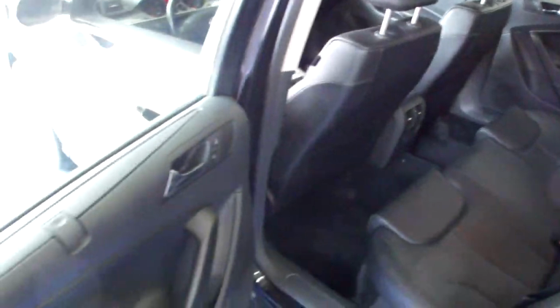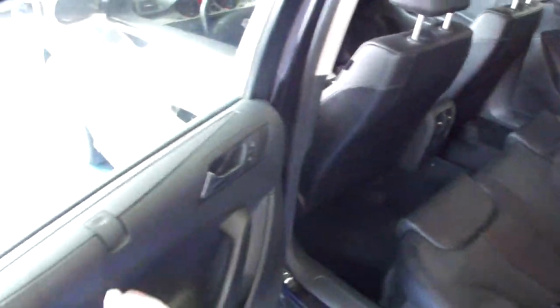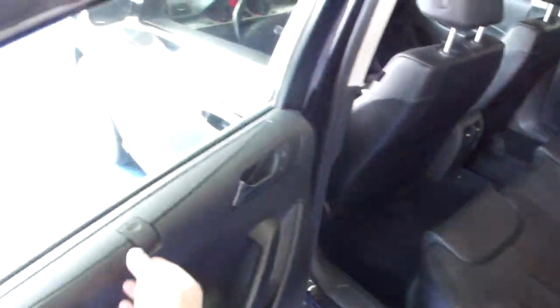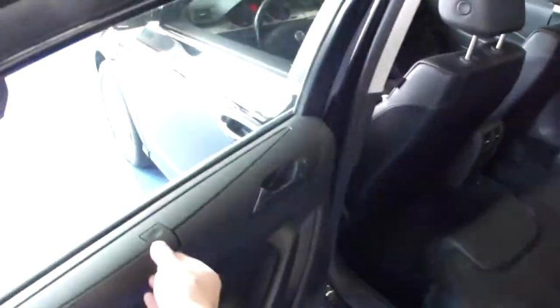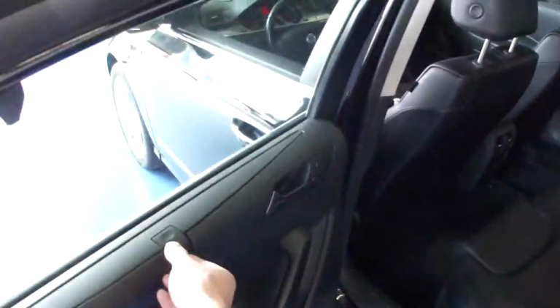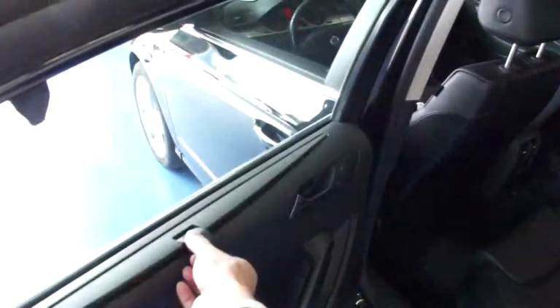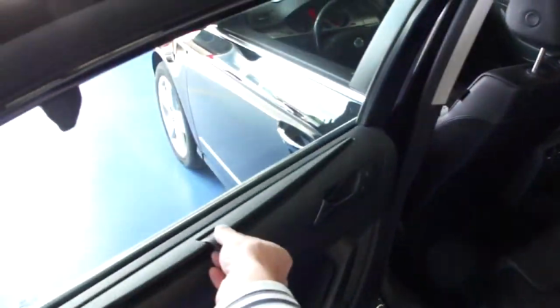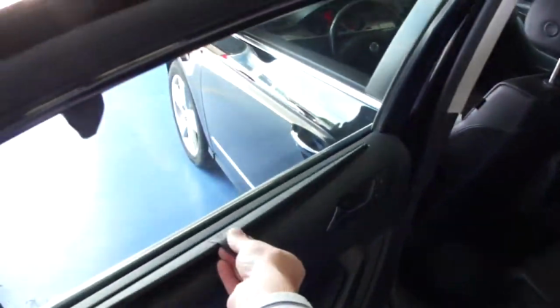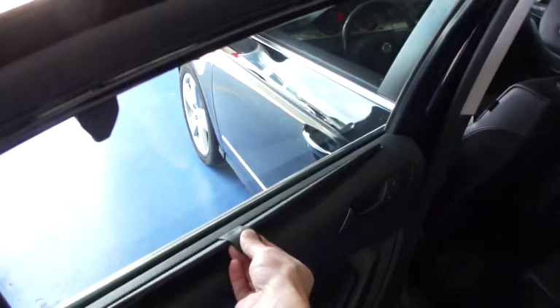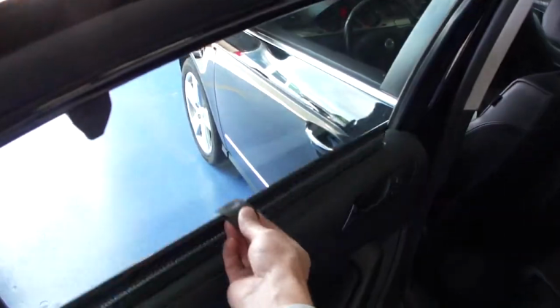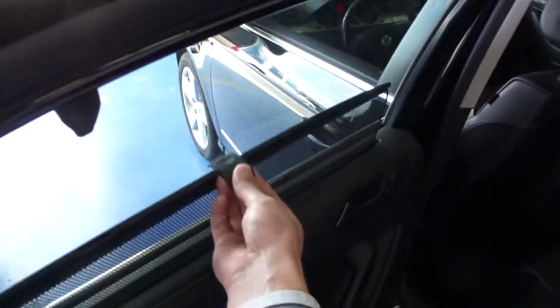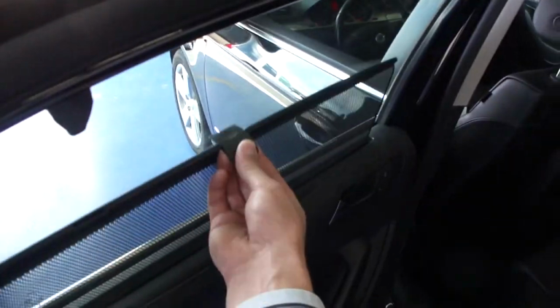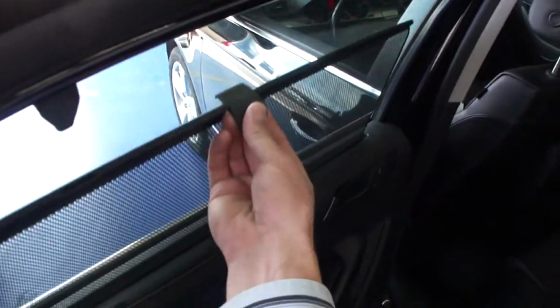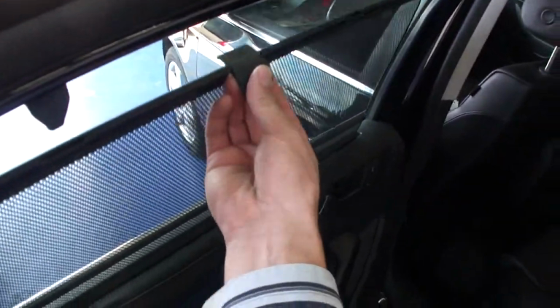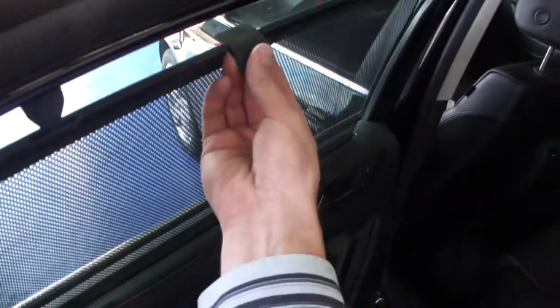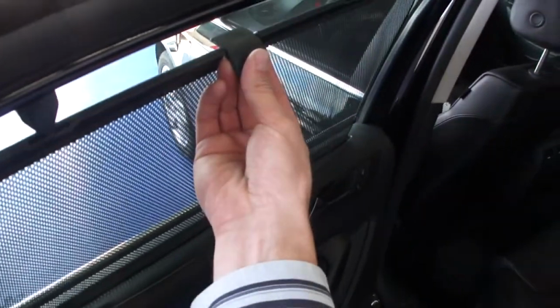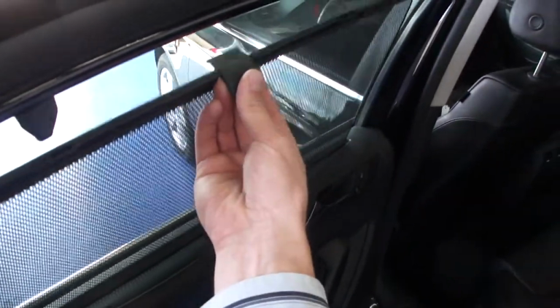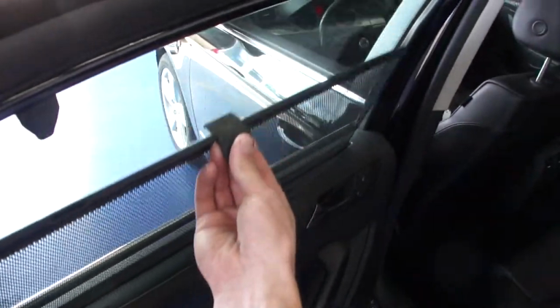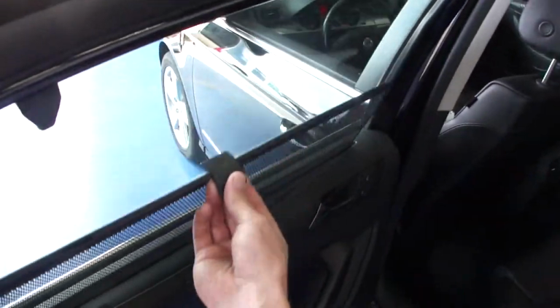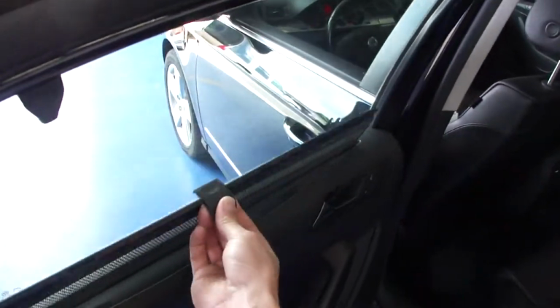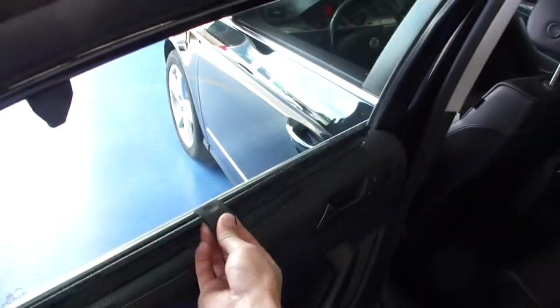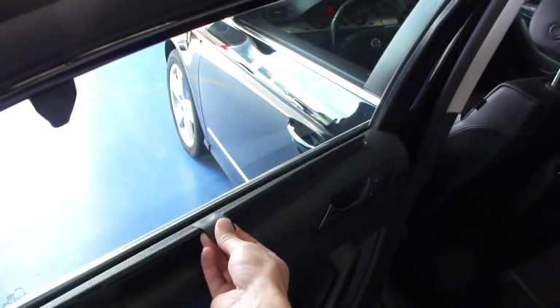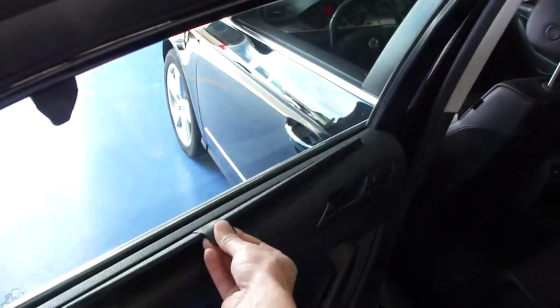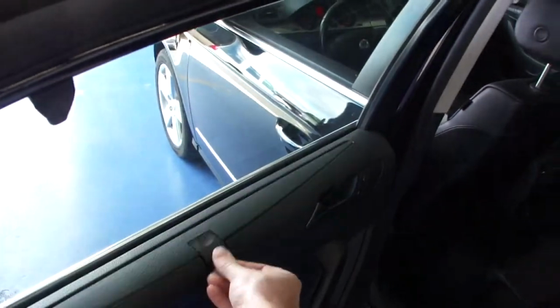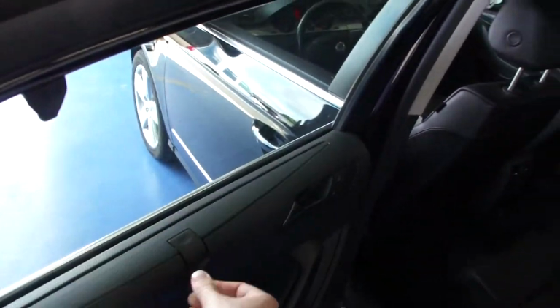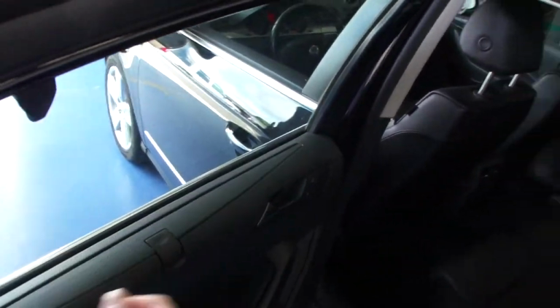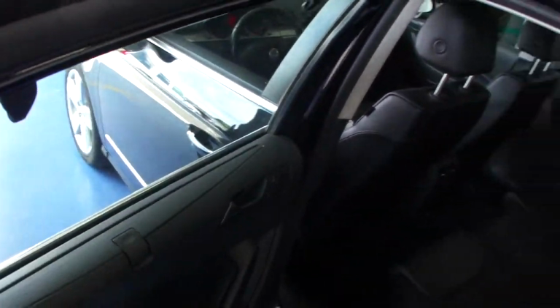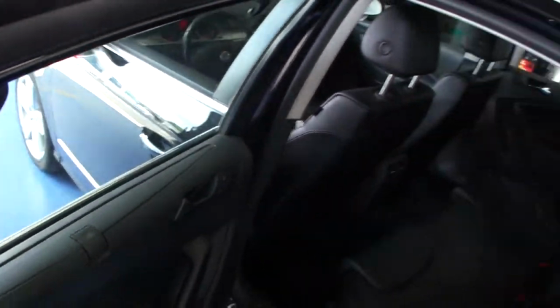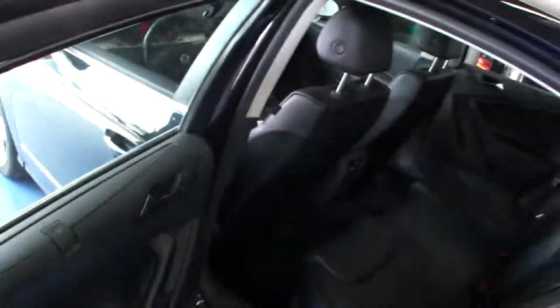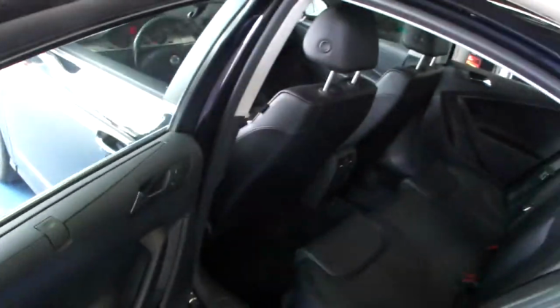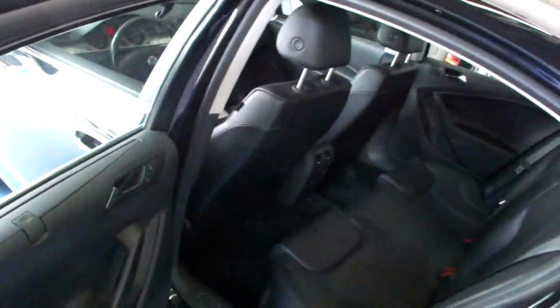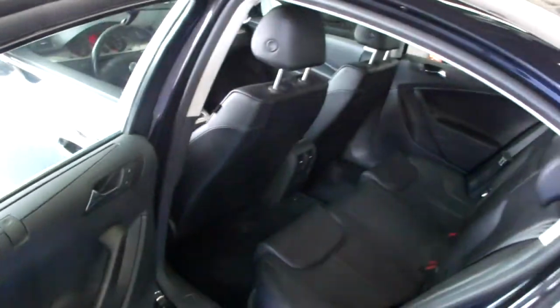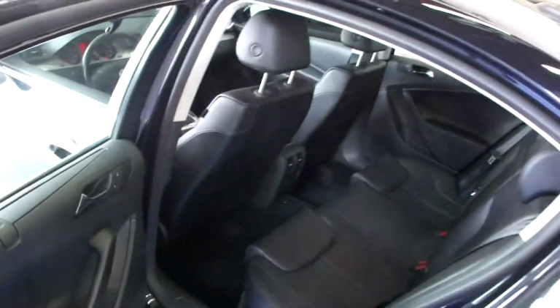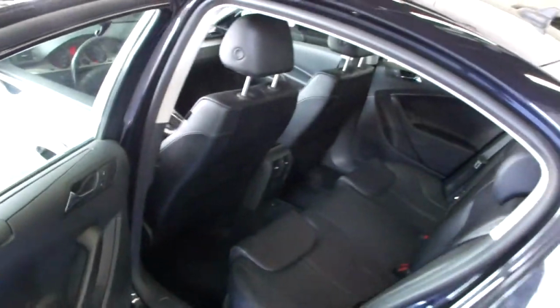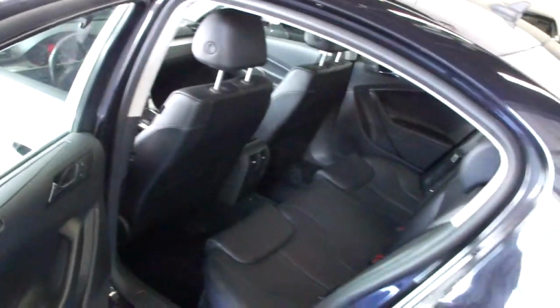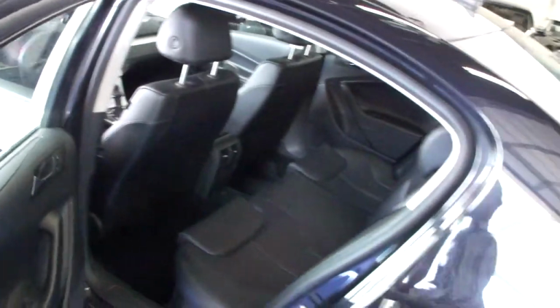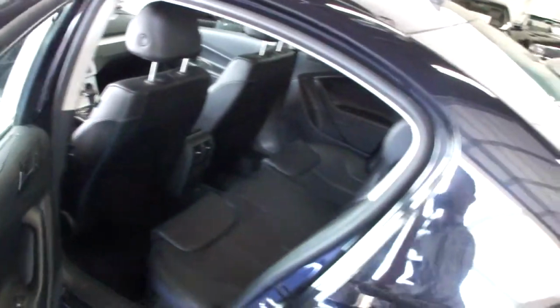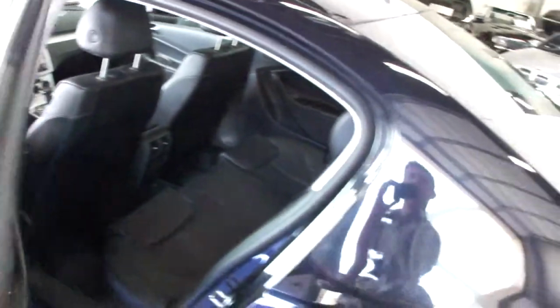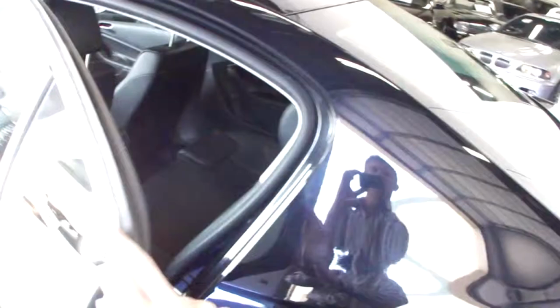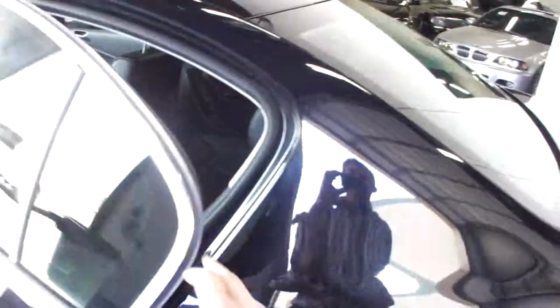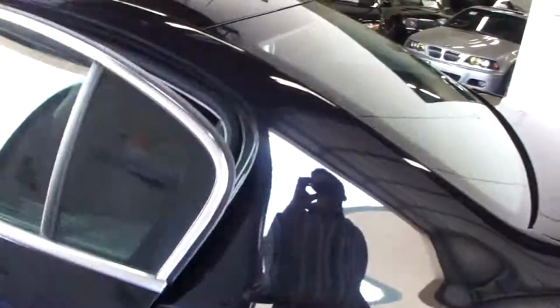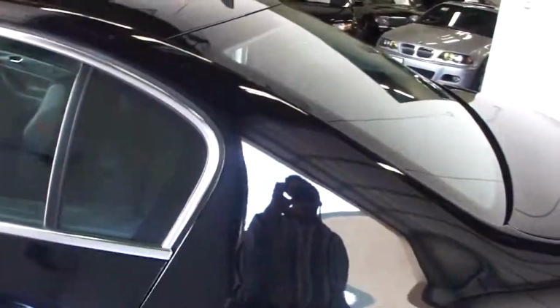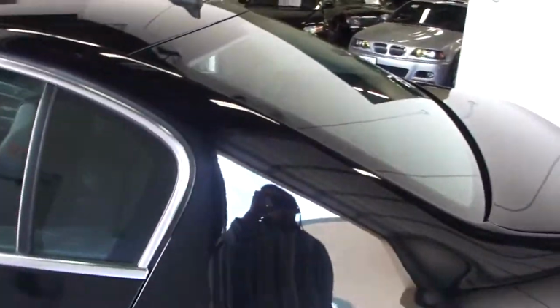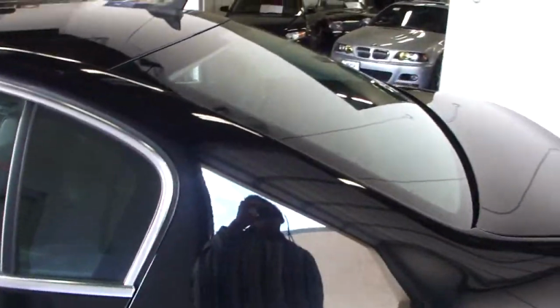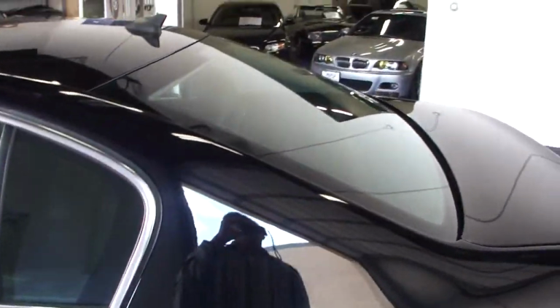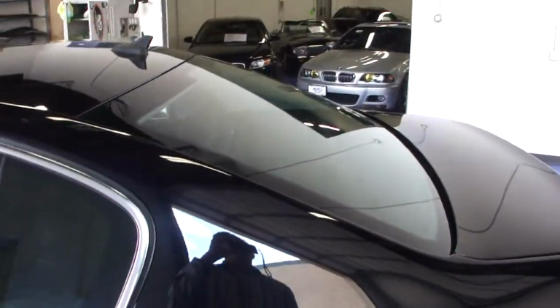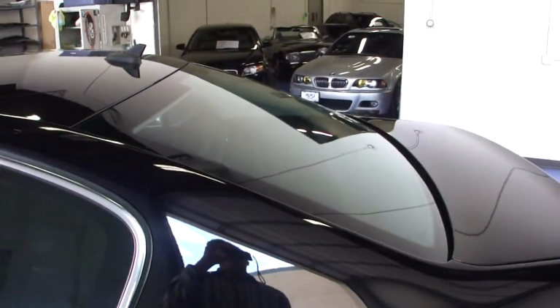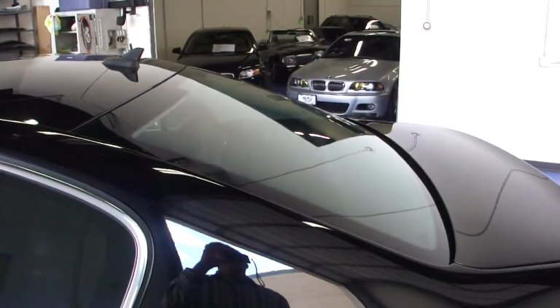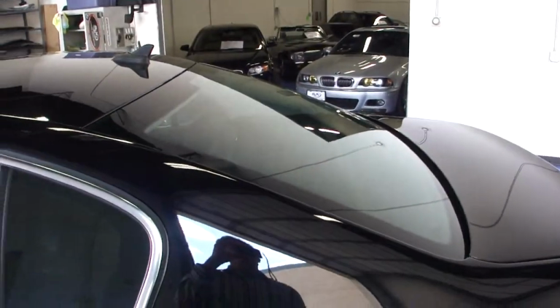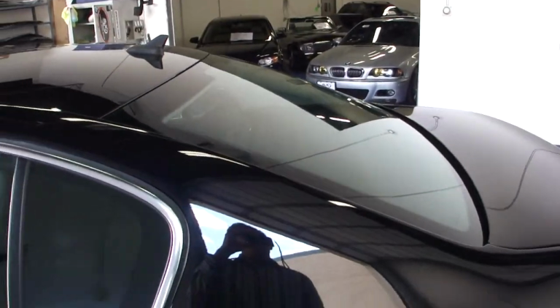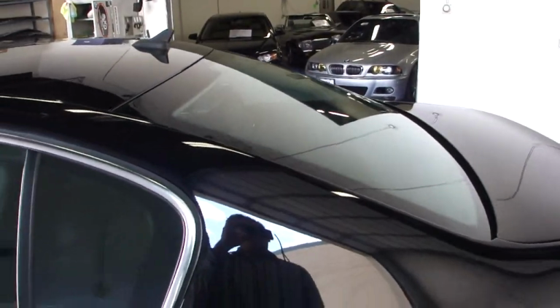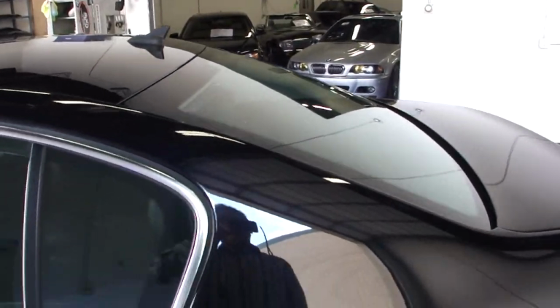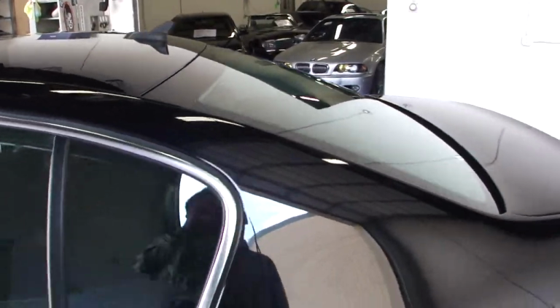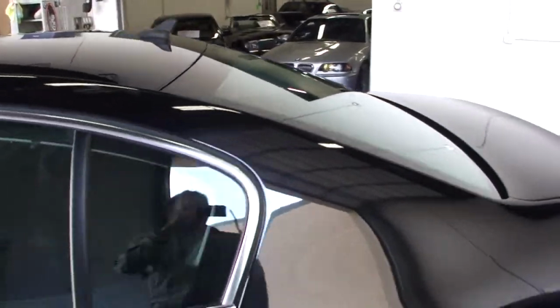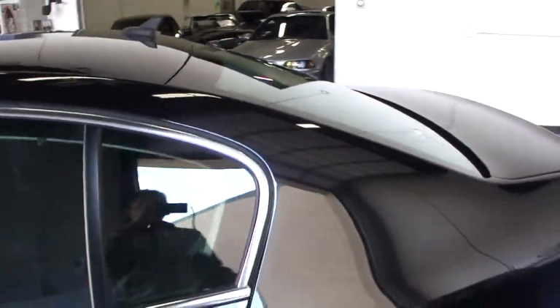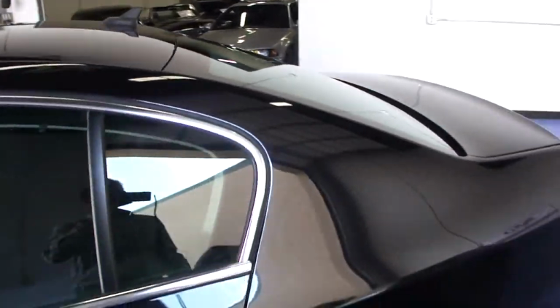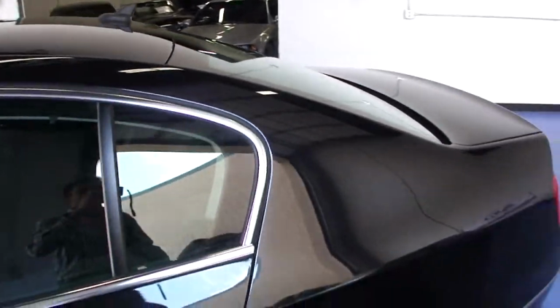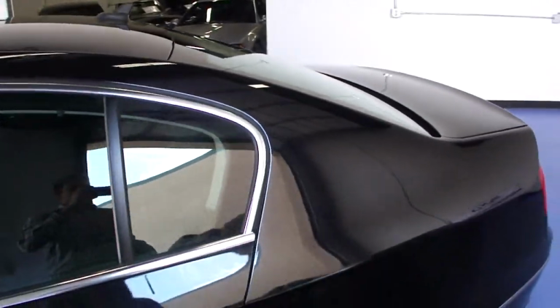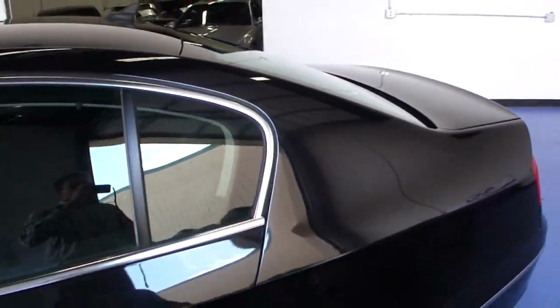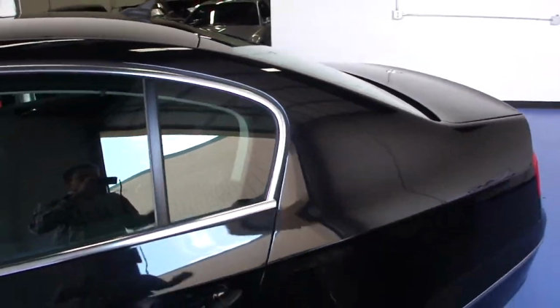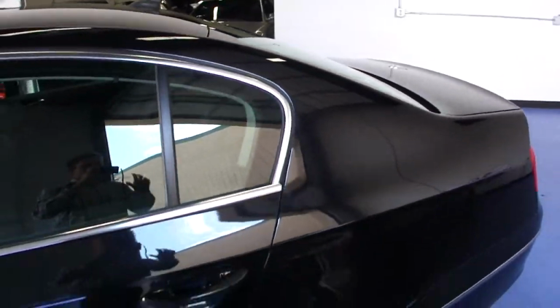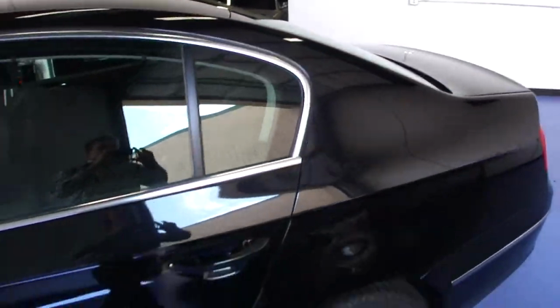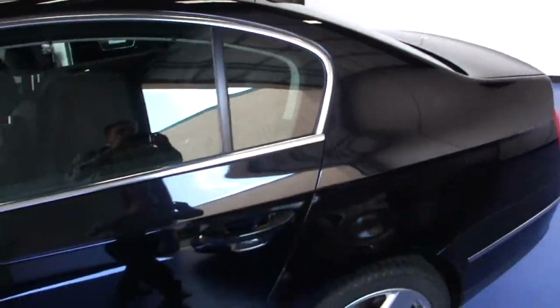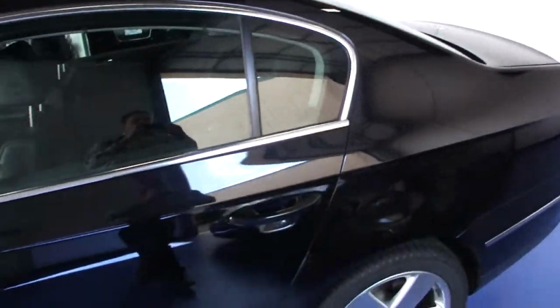We also have the rear sunshade option. The rear shade is a power sunshade in the back window.